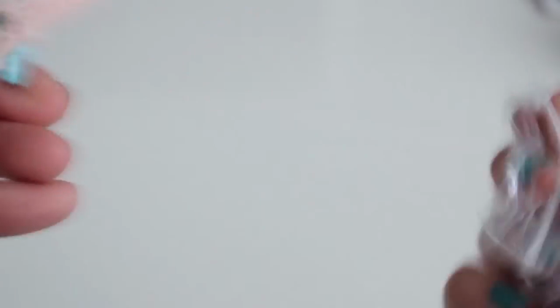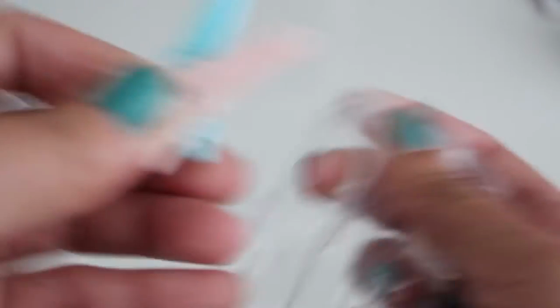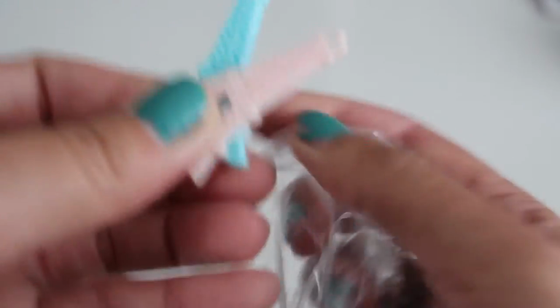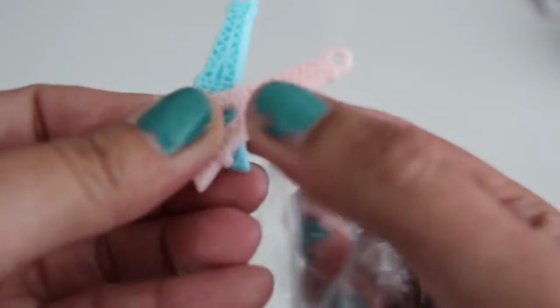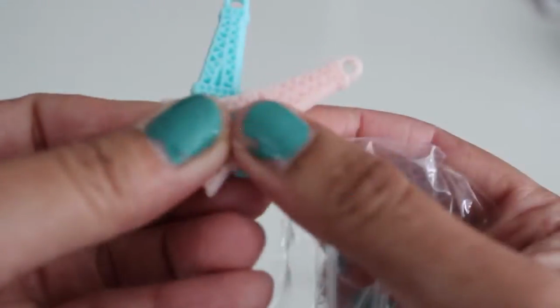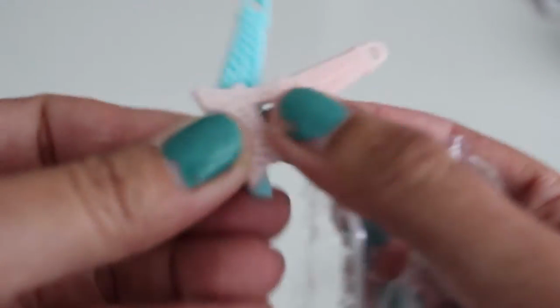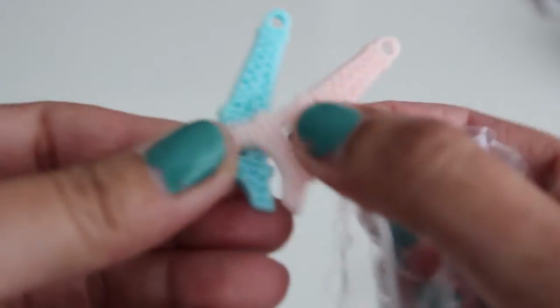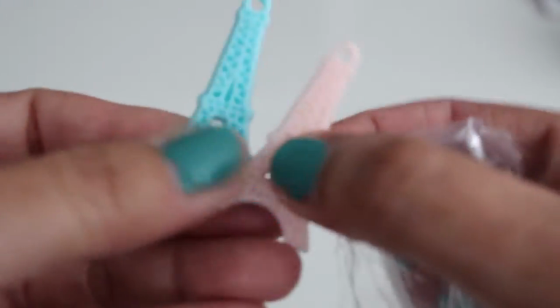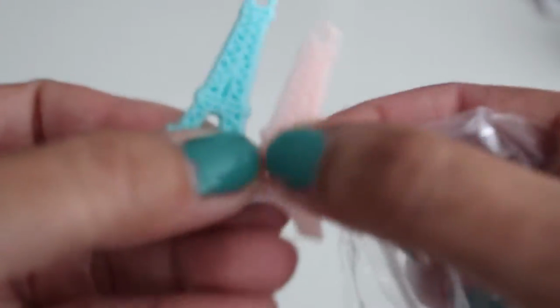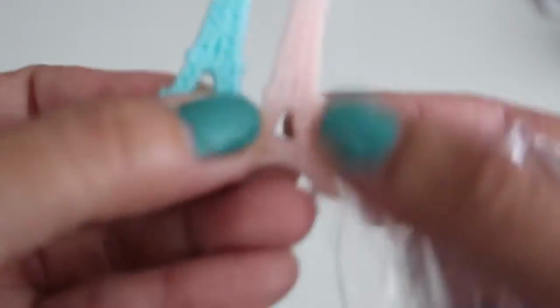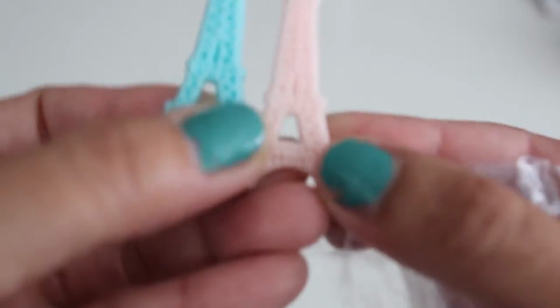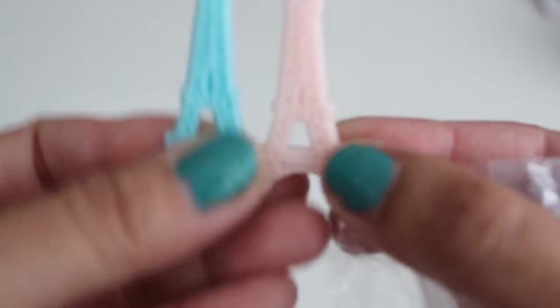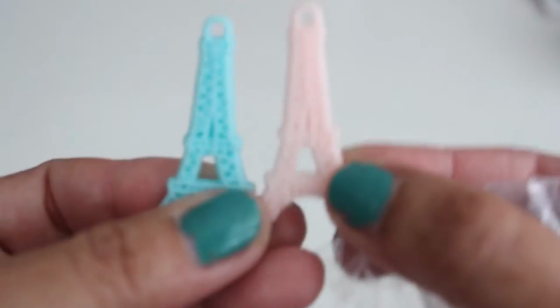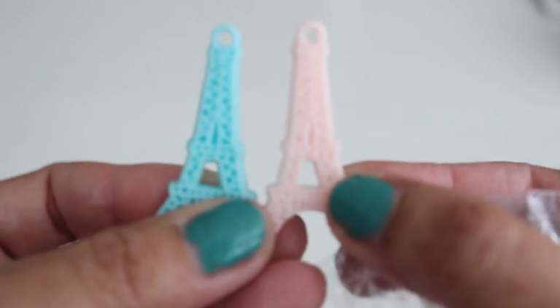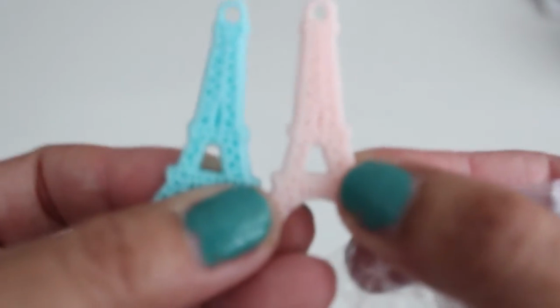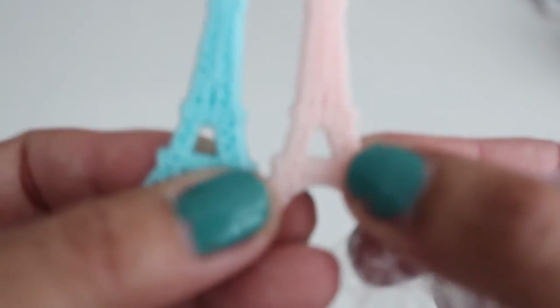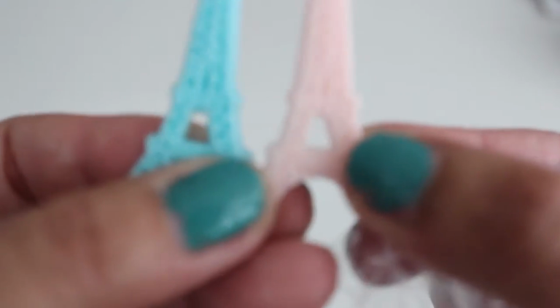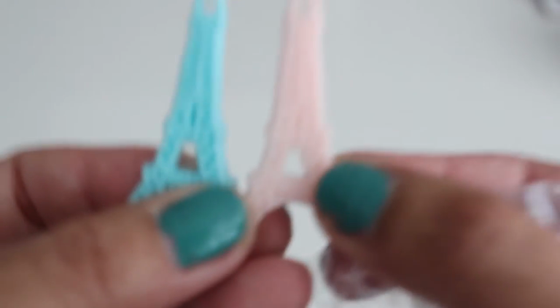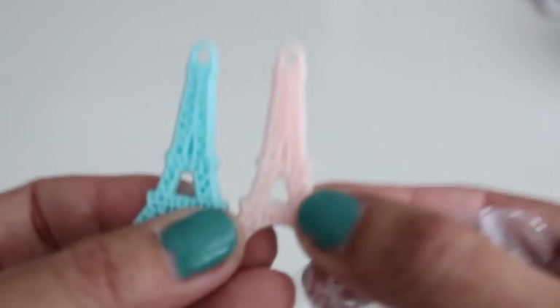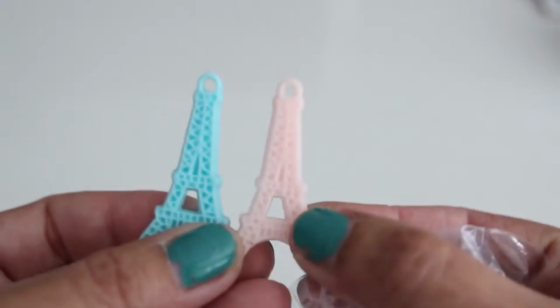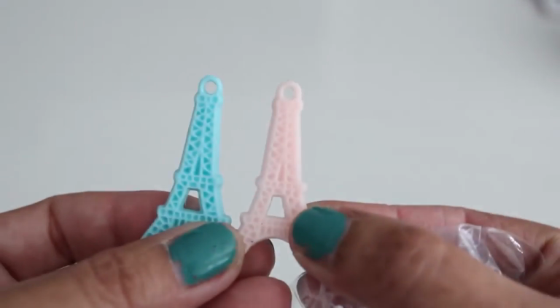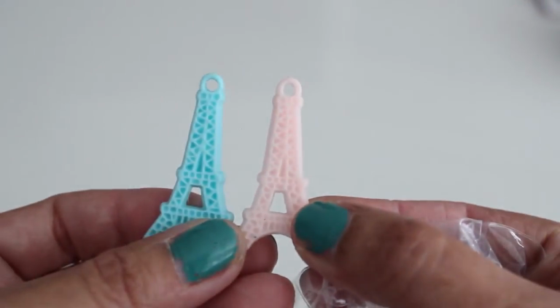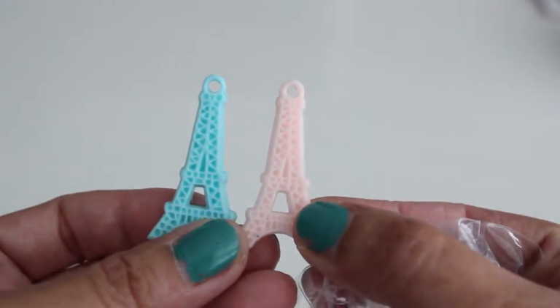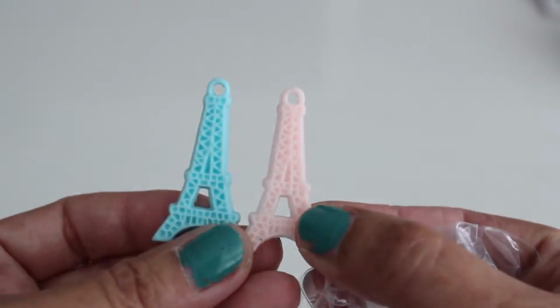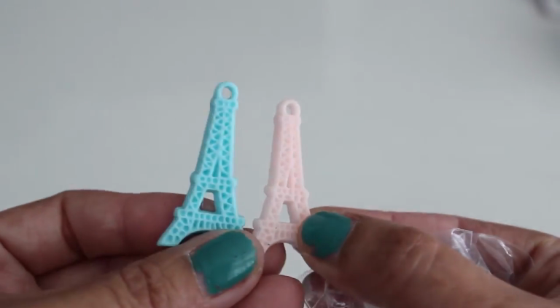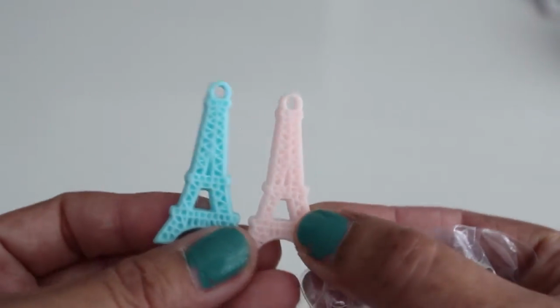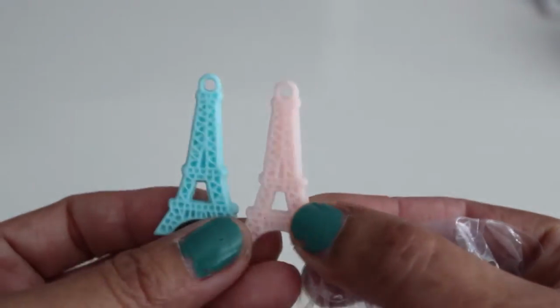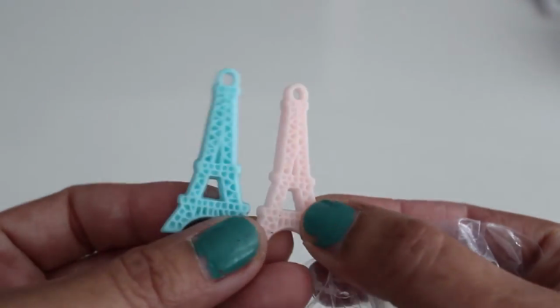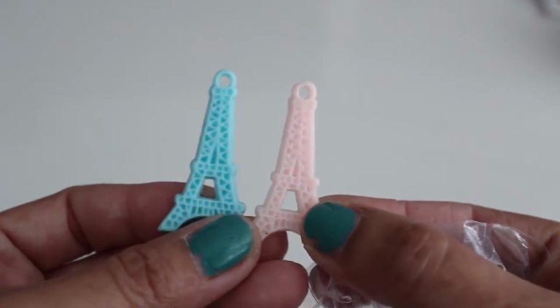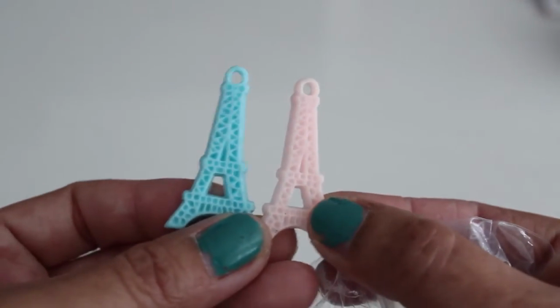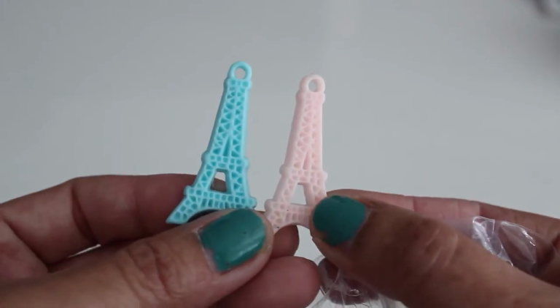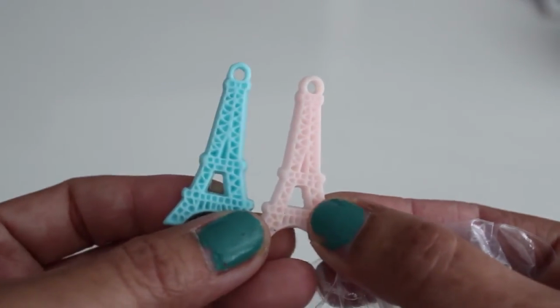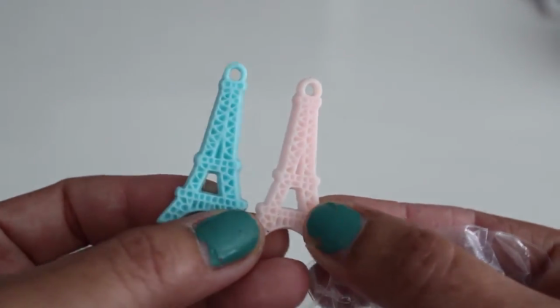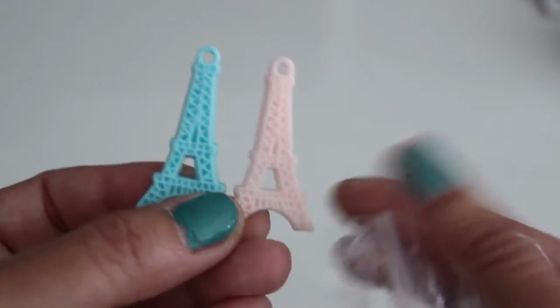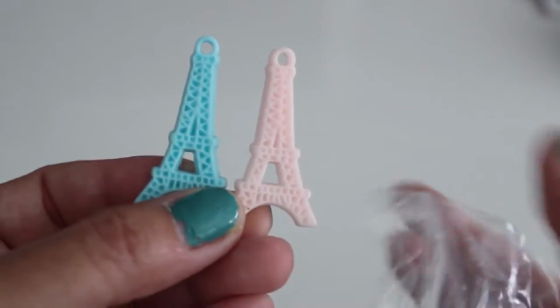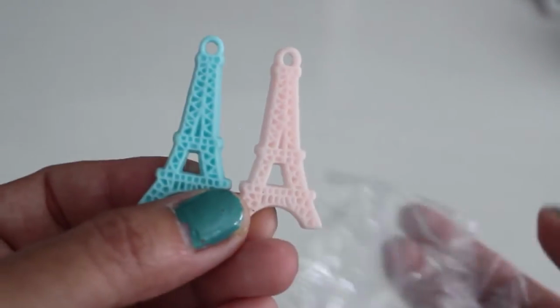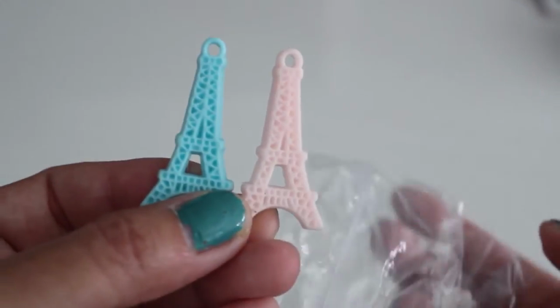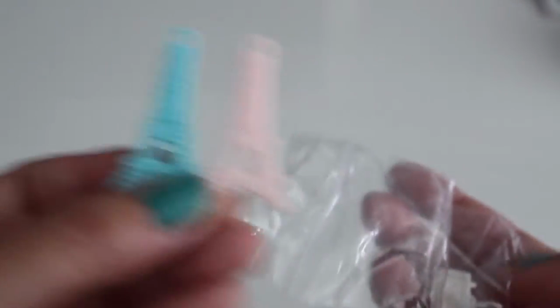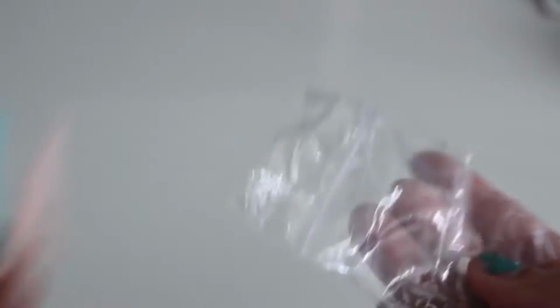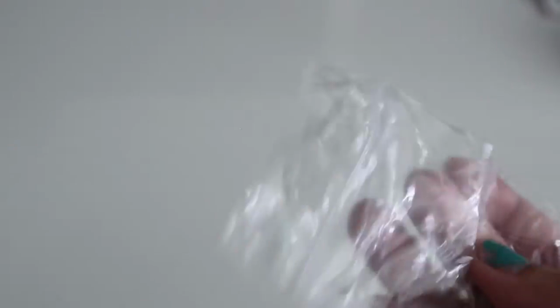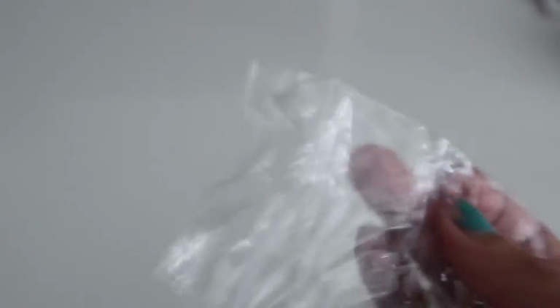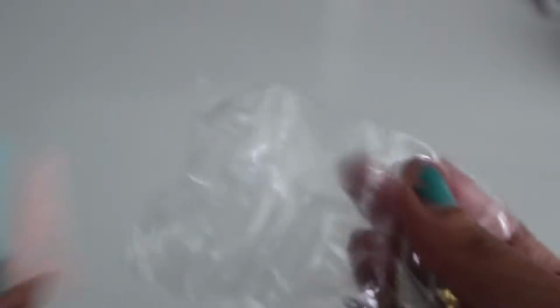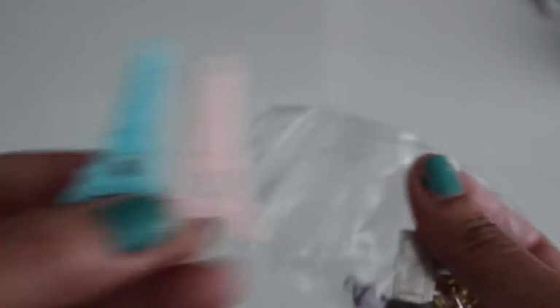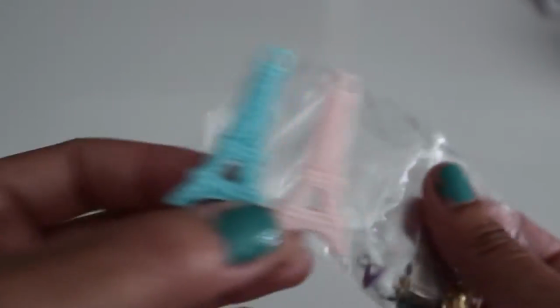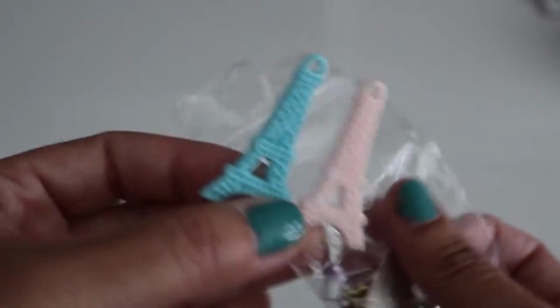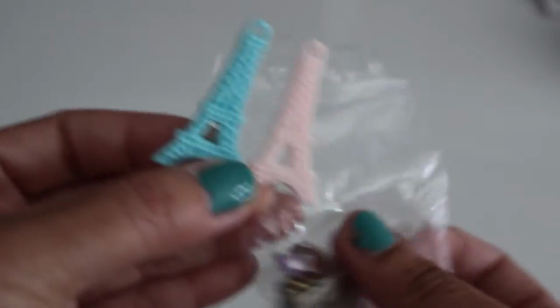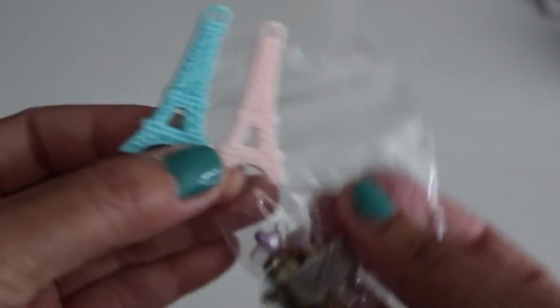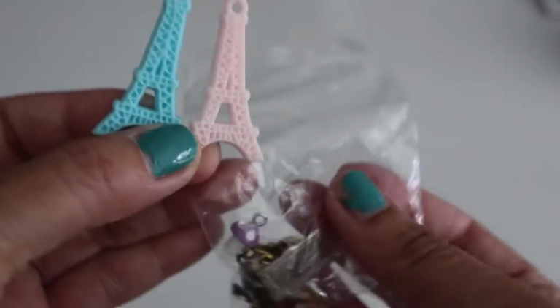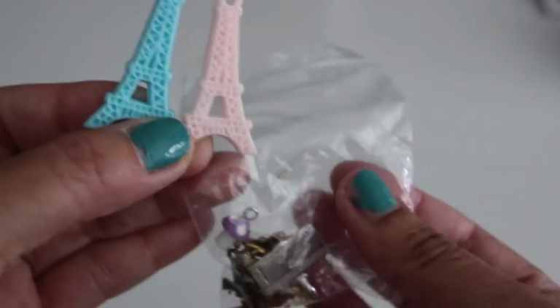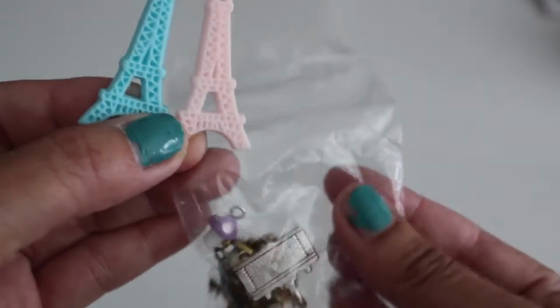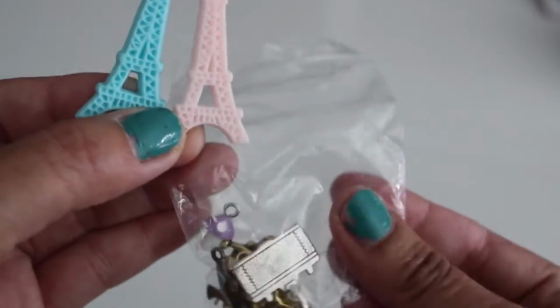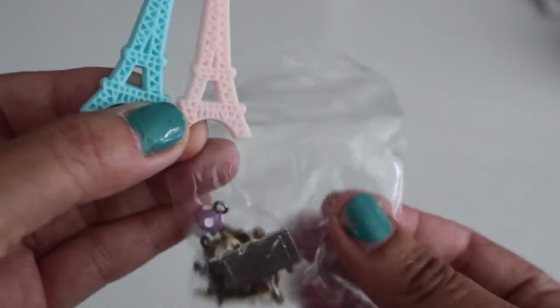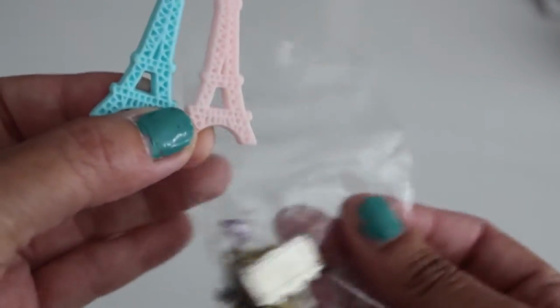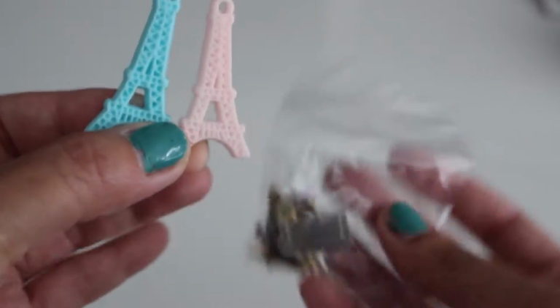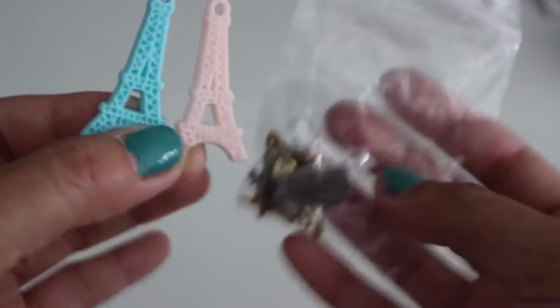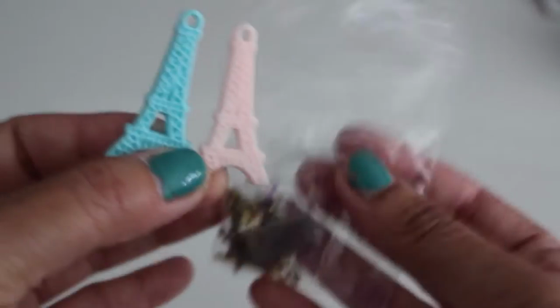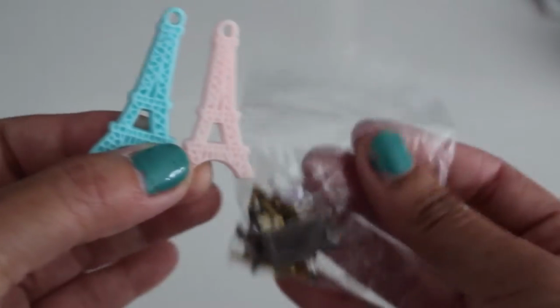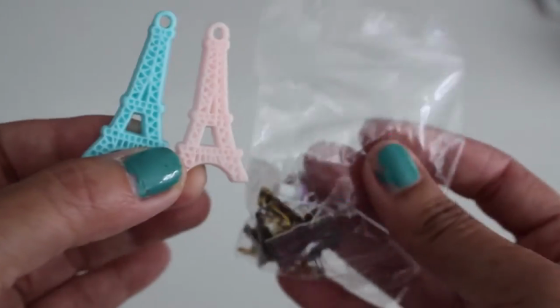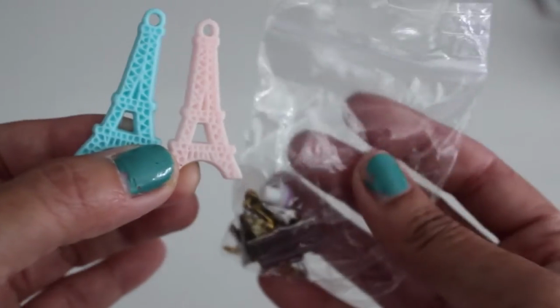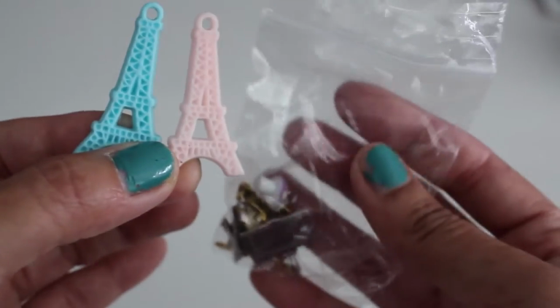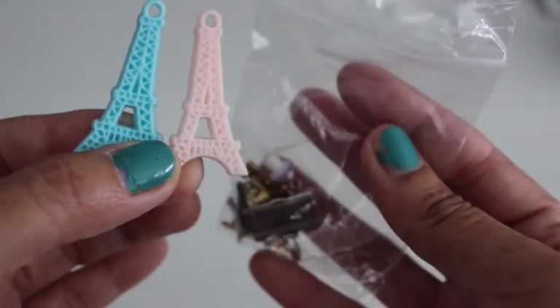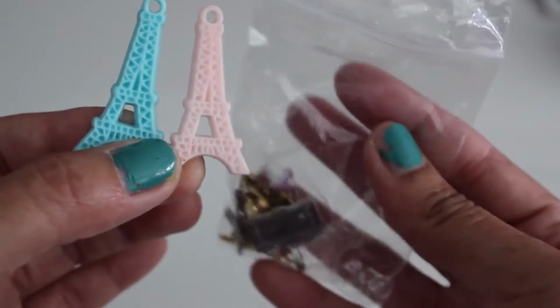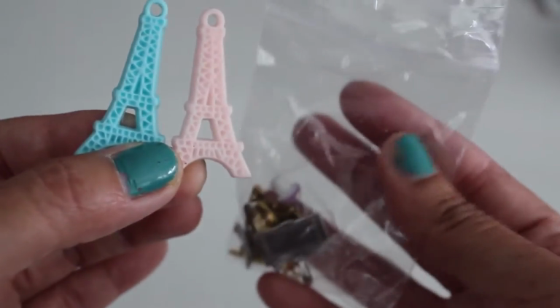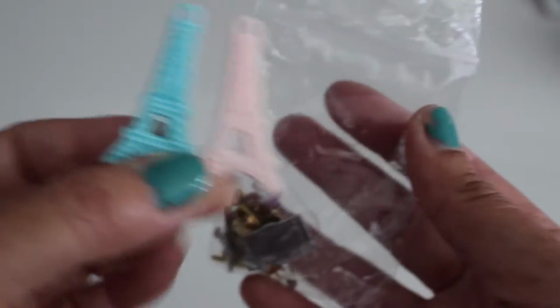The pink and blue Eiffel Tower plastic charms — they weigh them, so you put them in a plastic bag and they weigh them out for you.